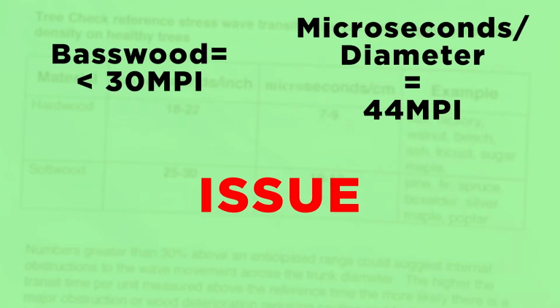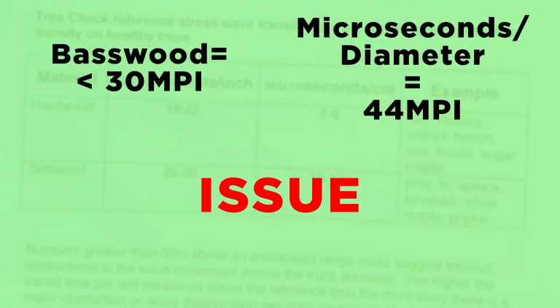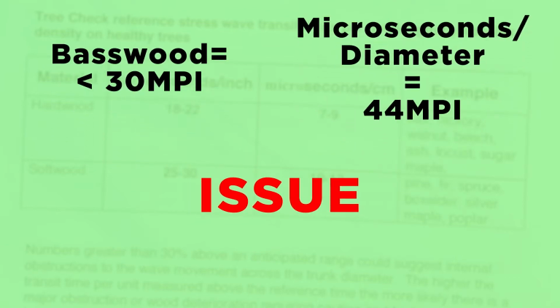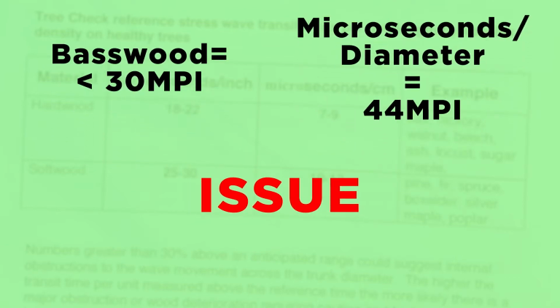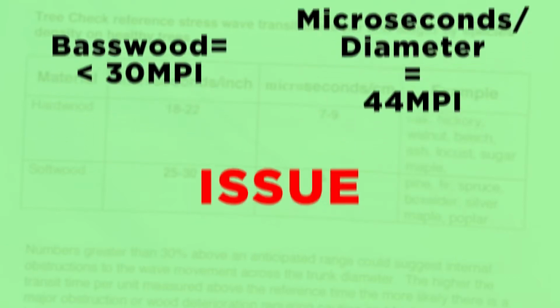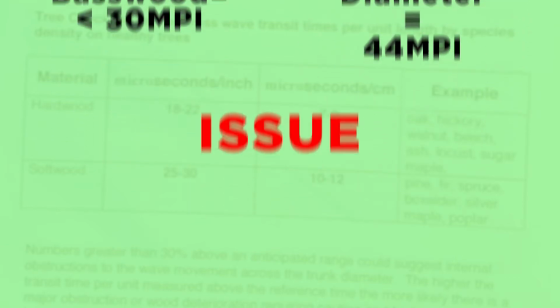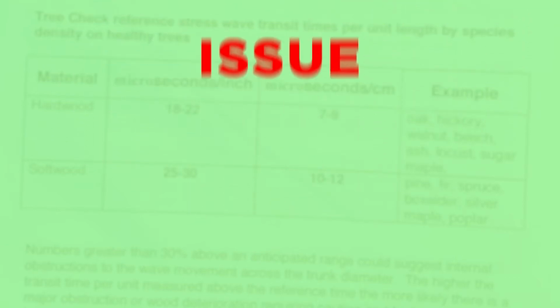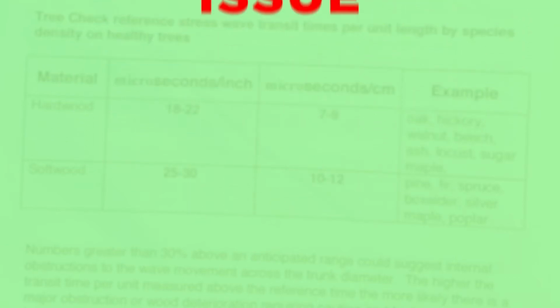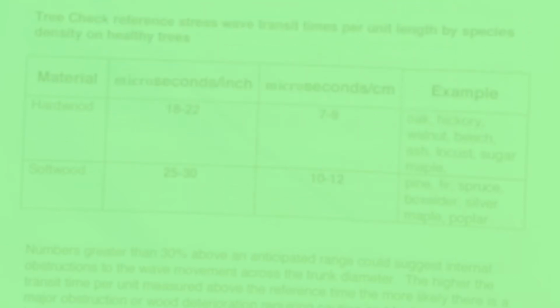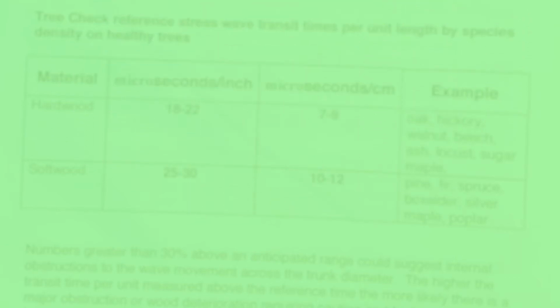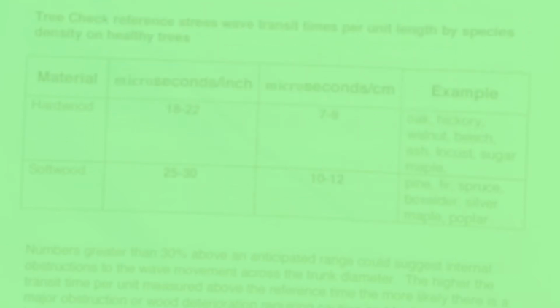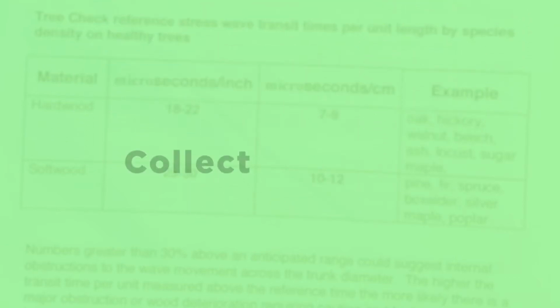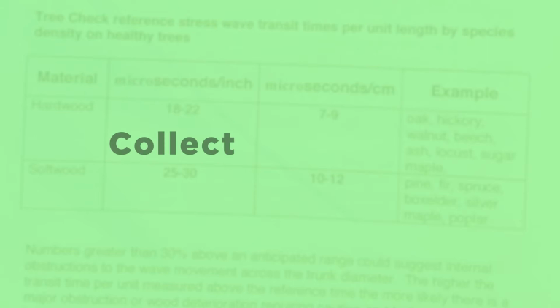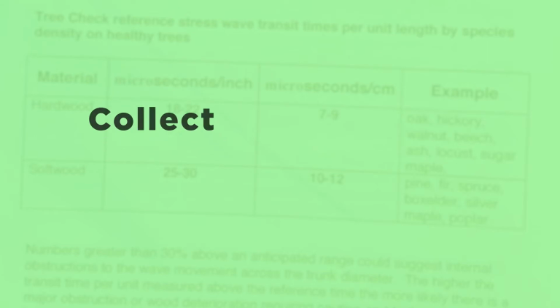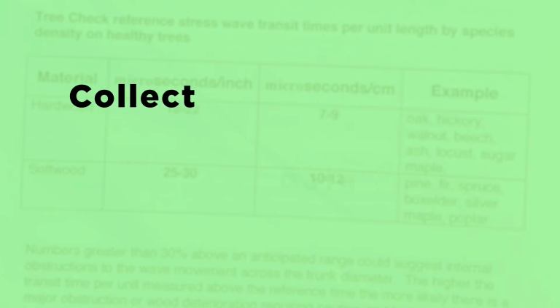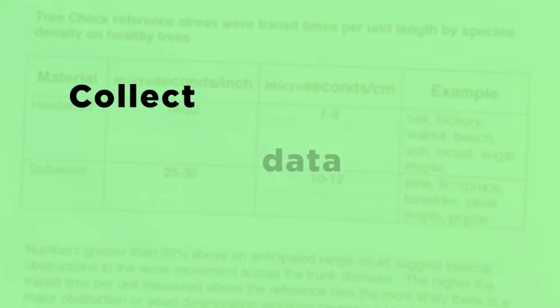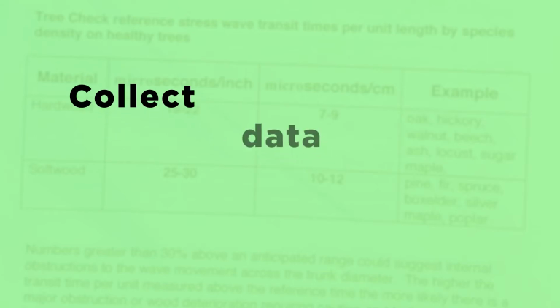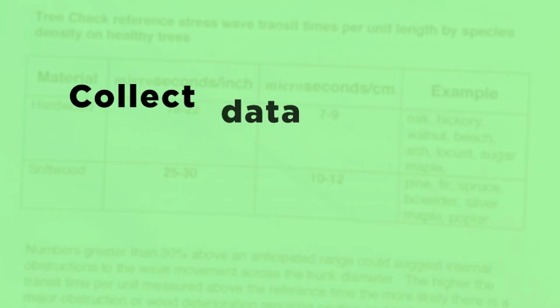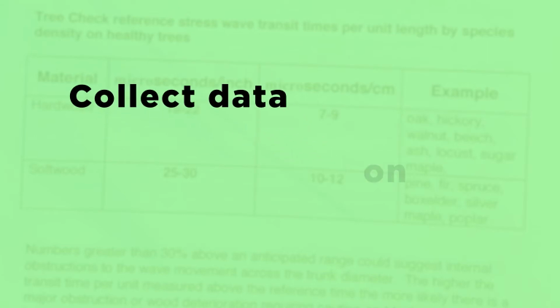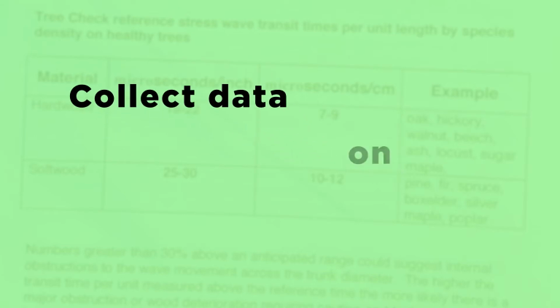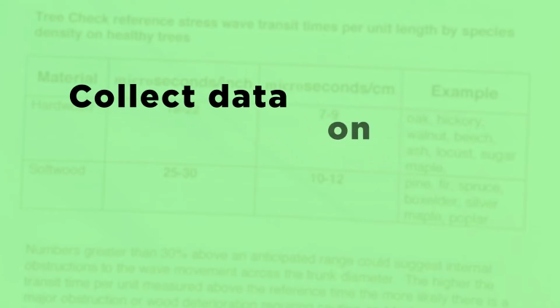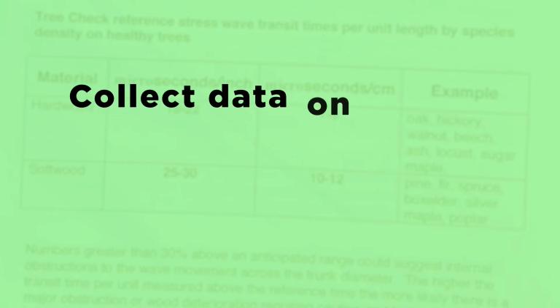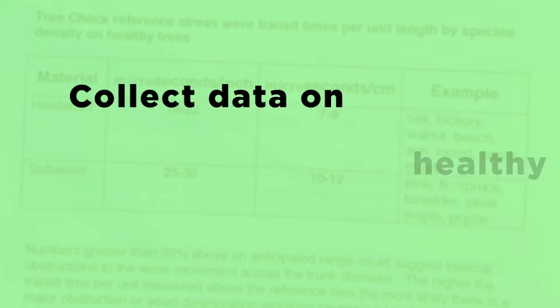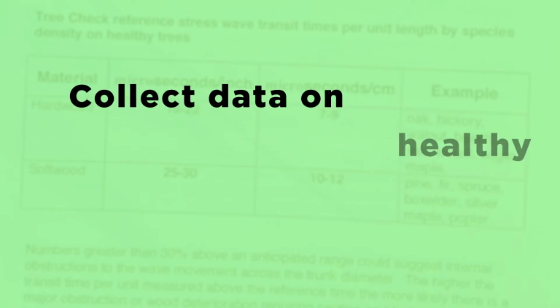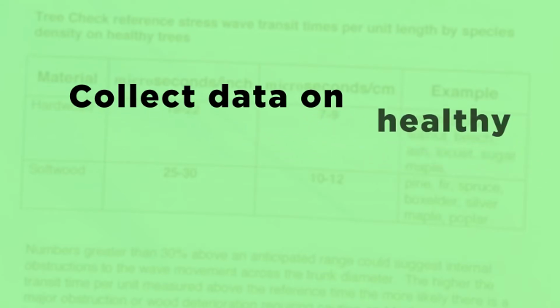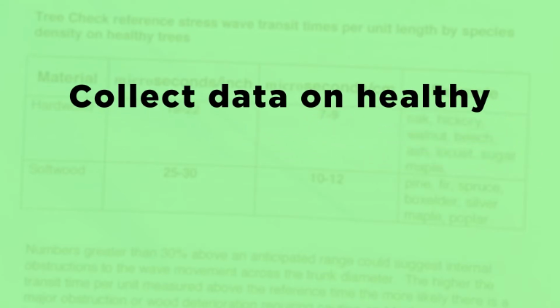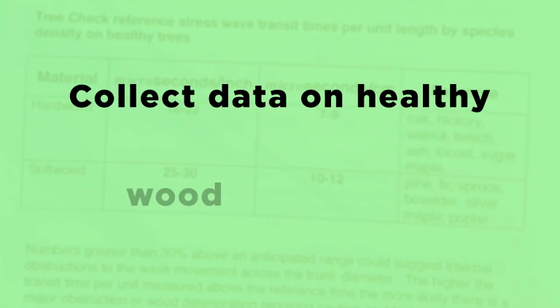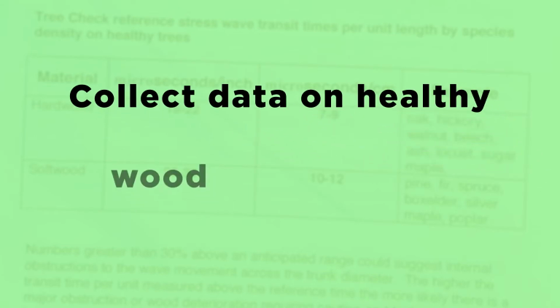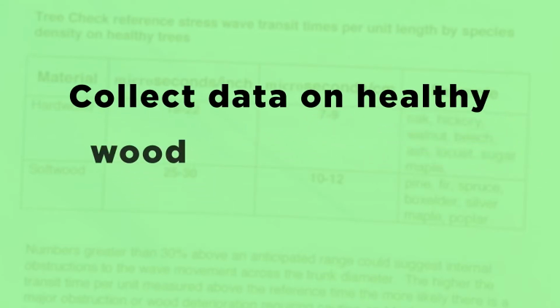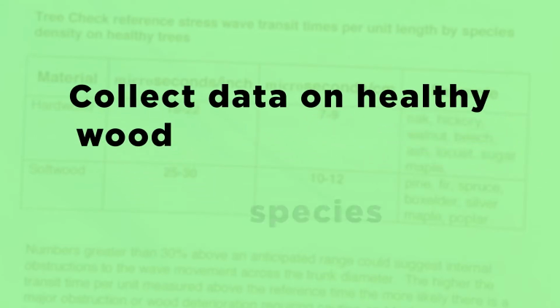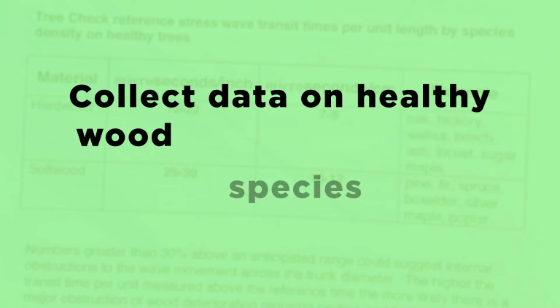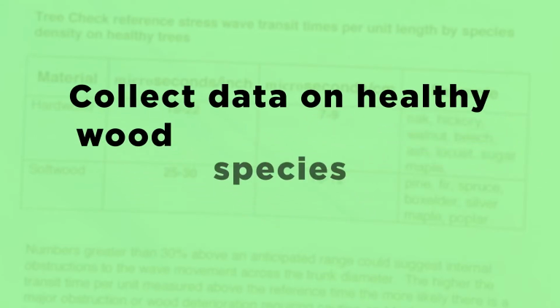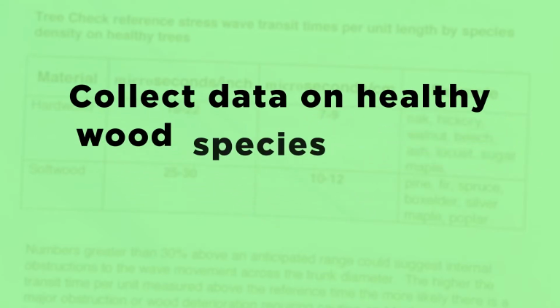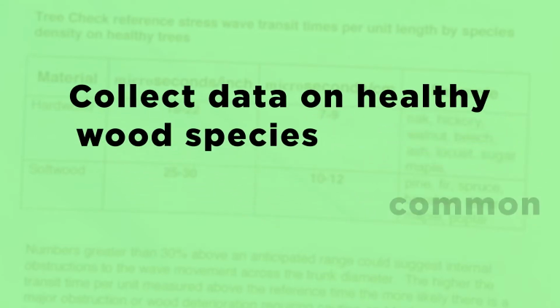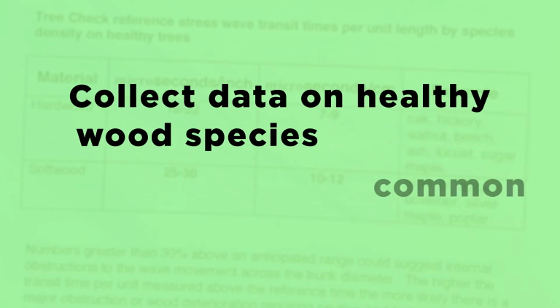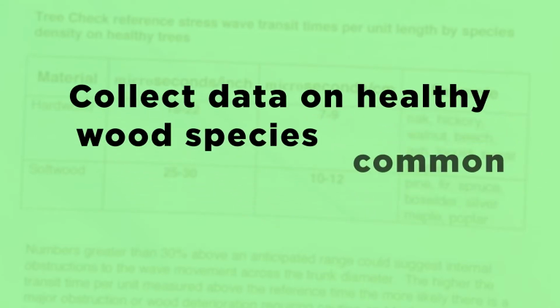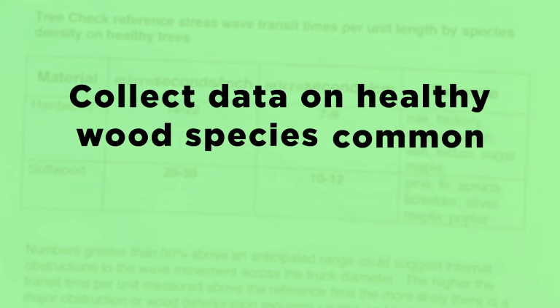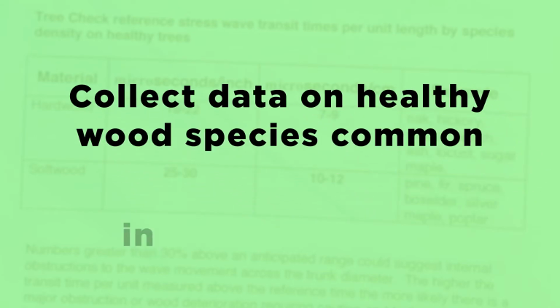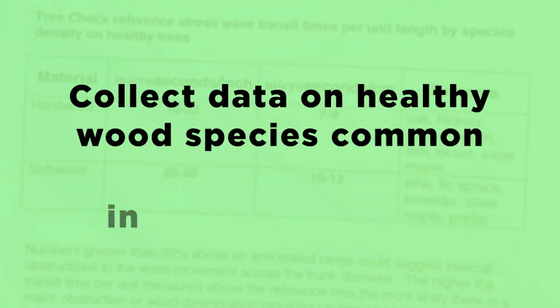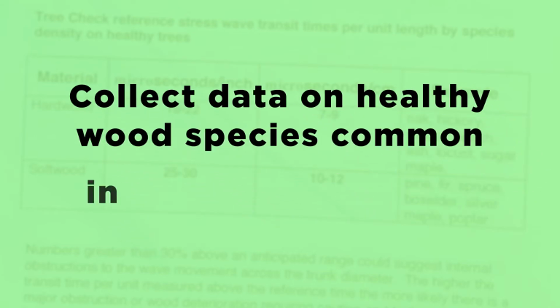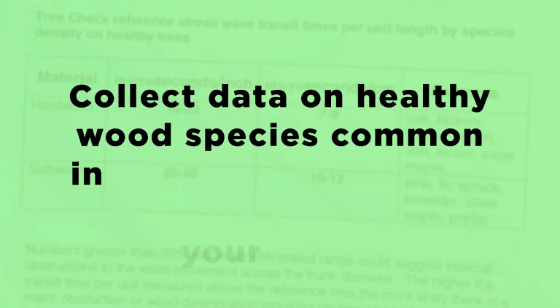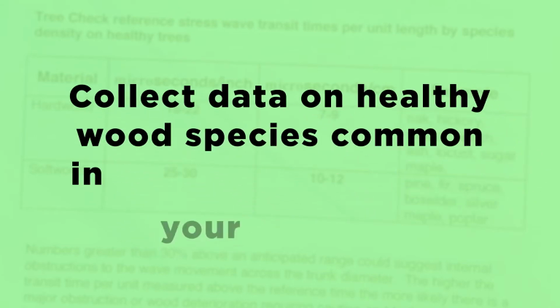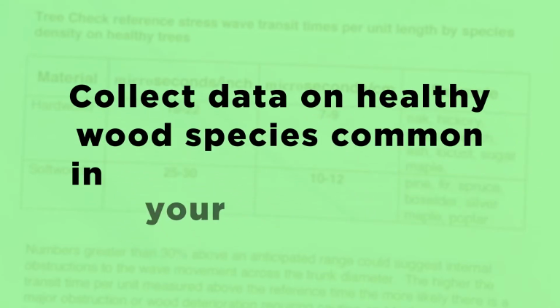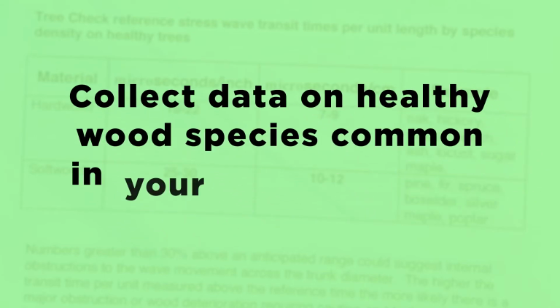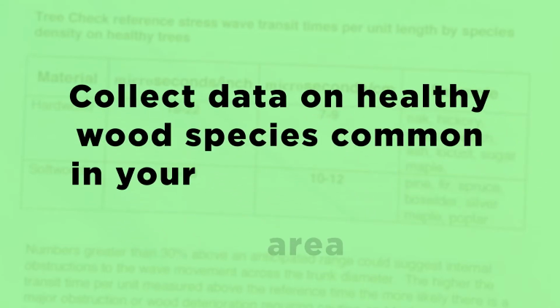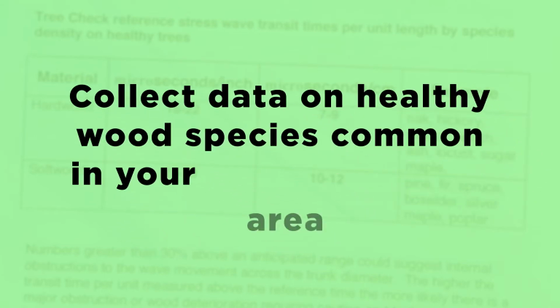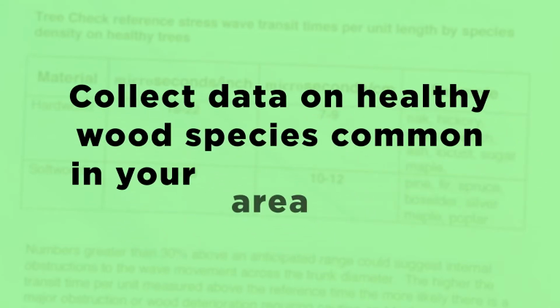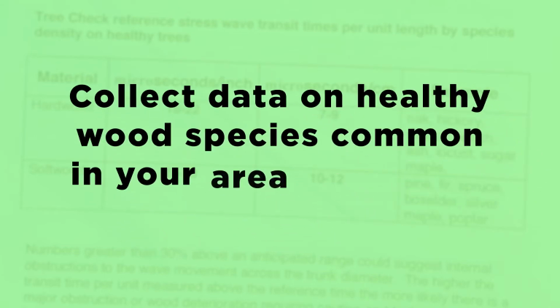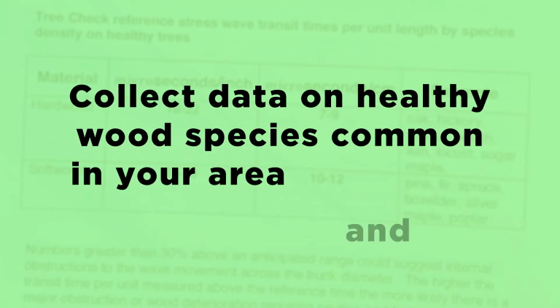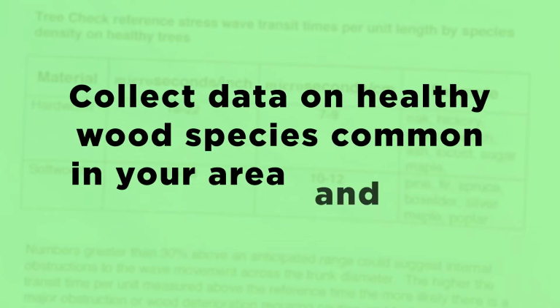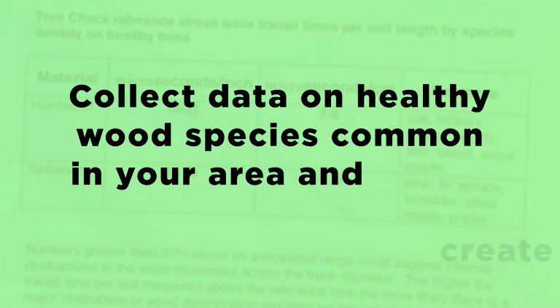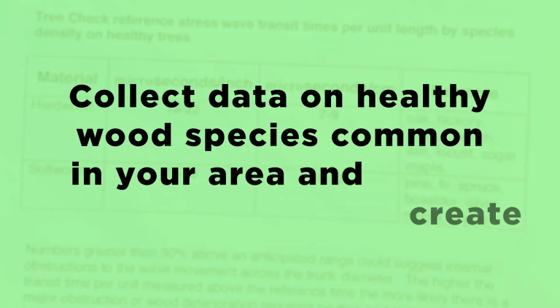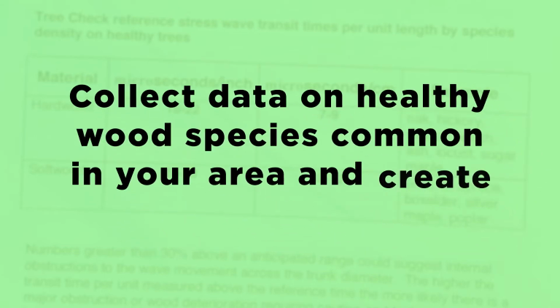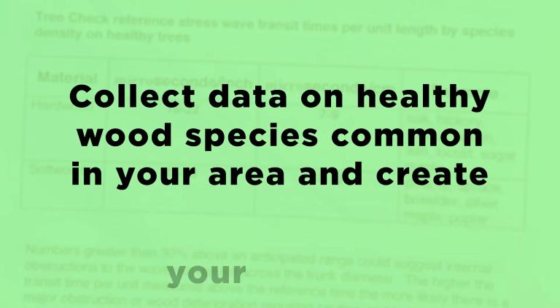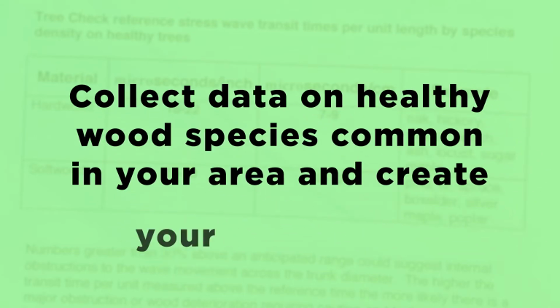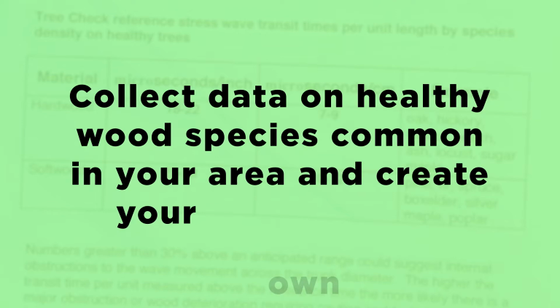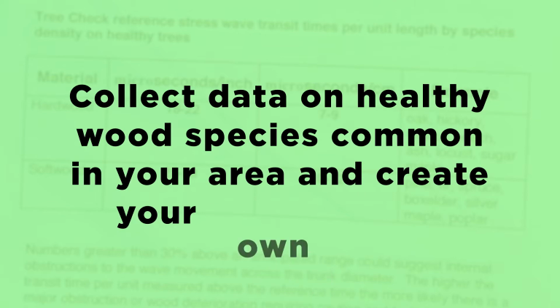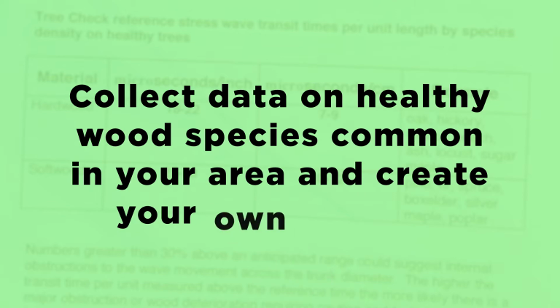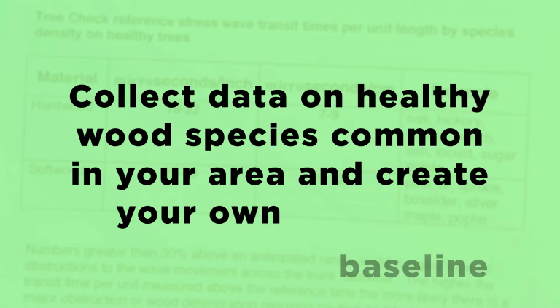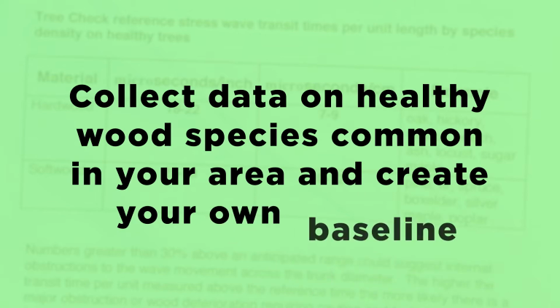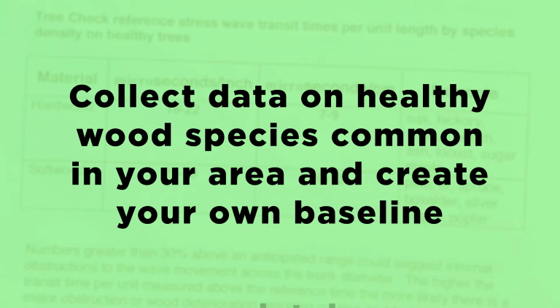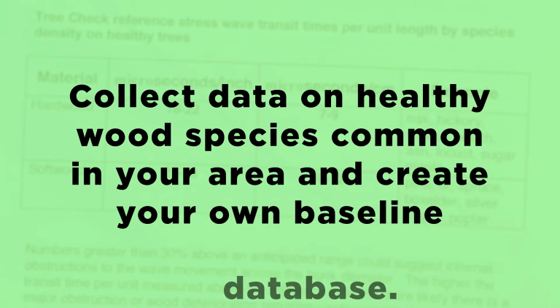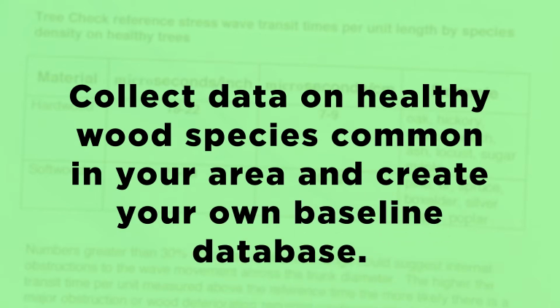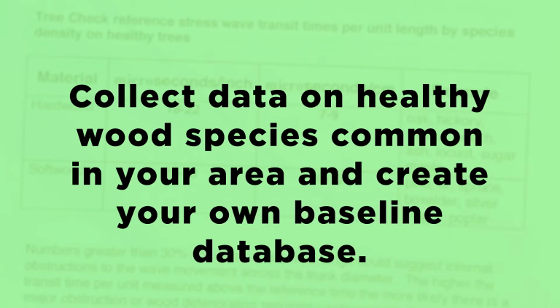I suggest that you collect data on healthy wood species common in your area and create your own baseline database.